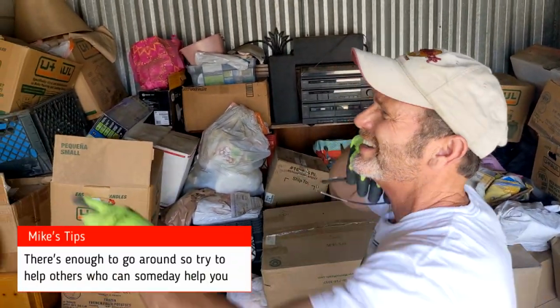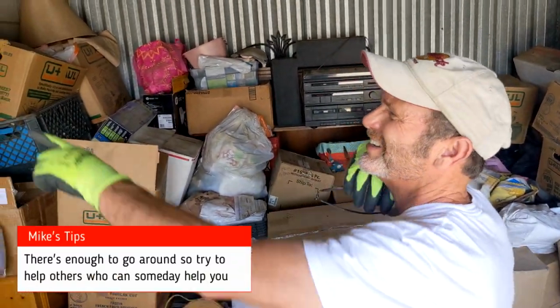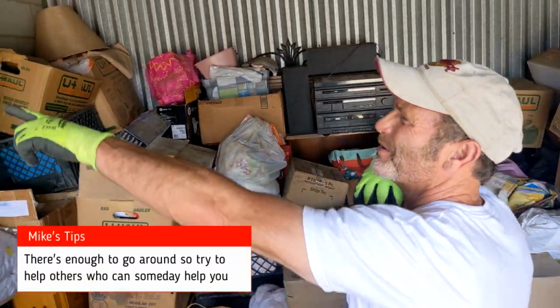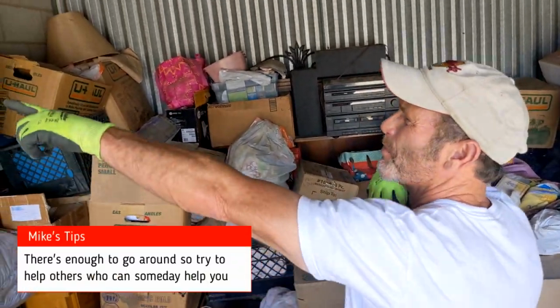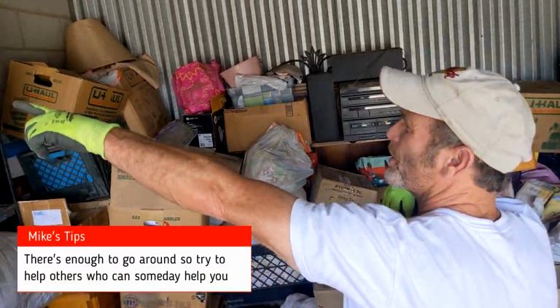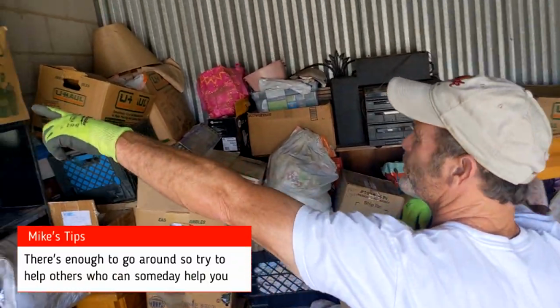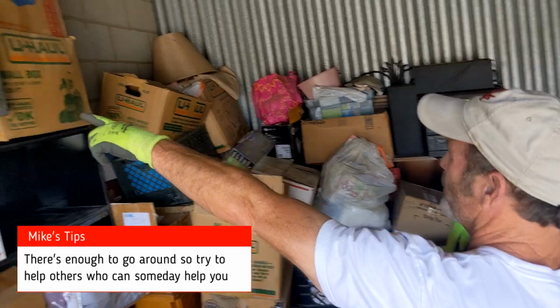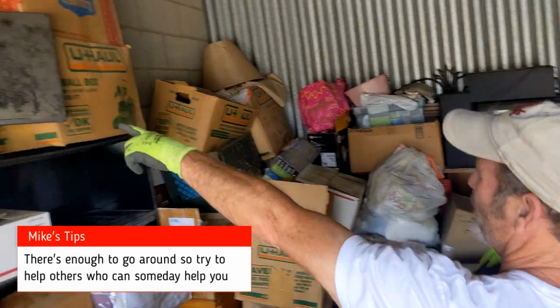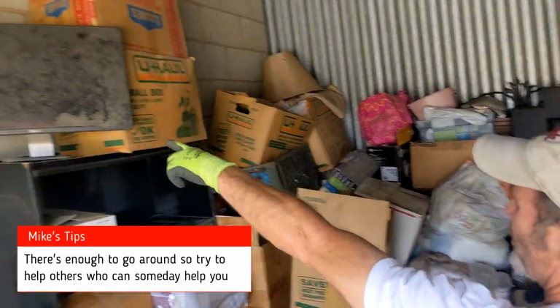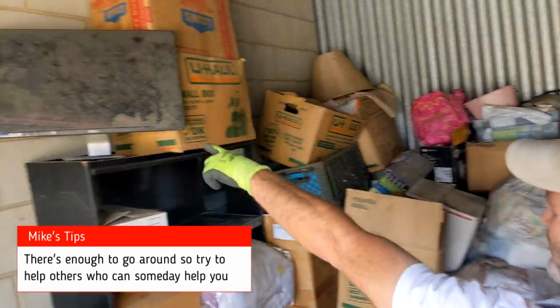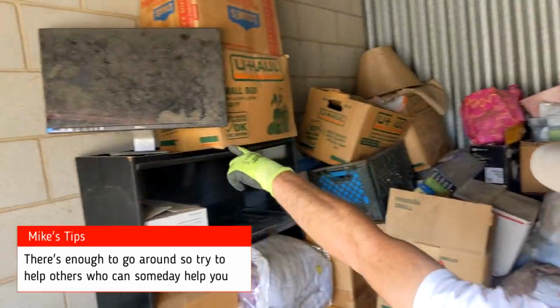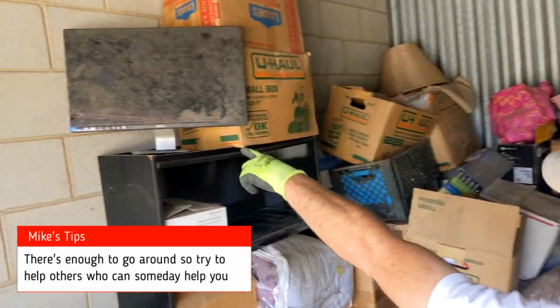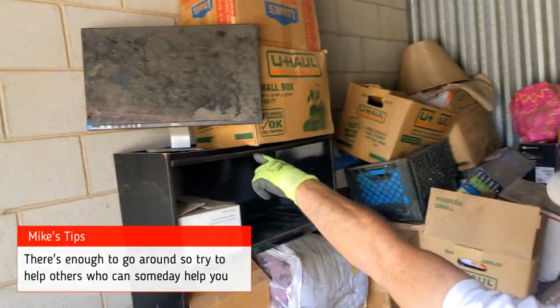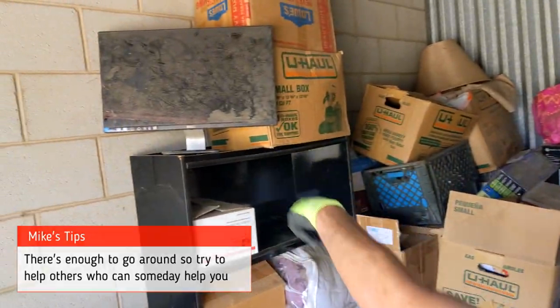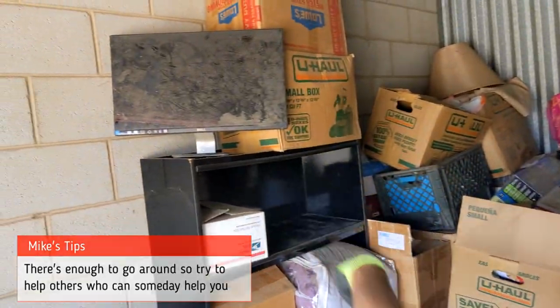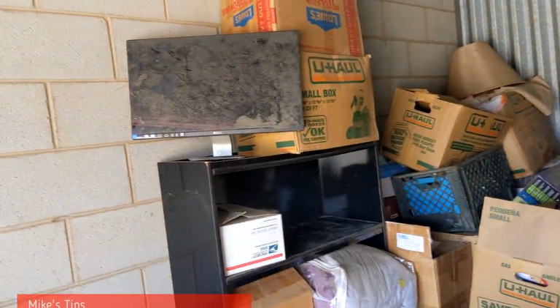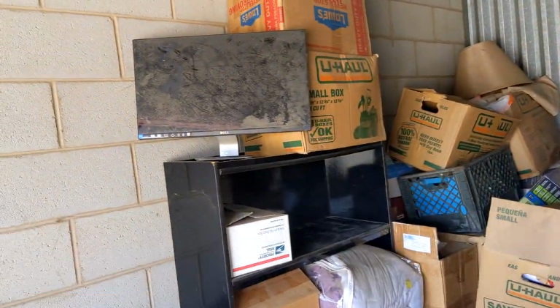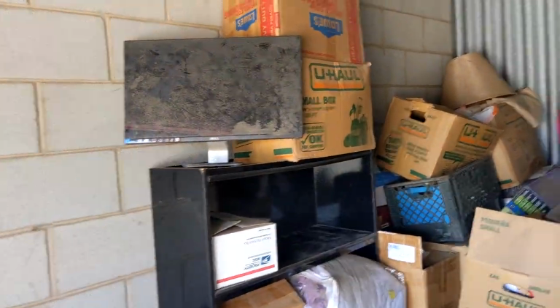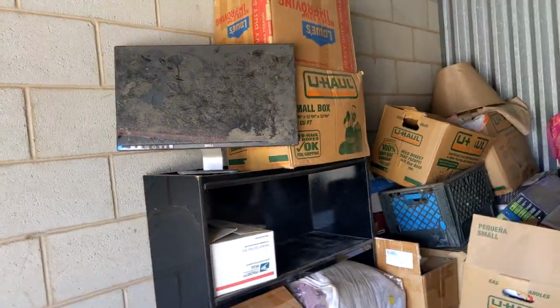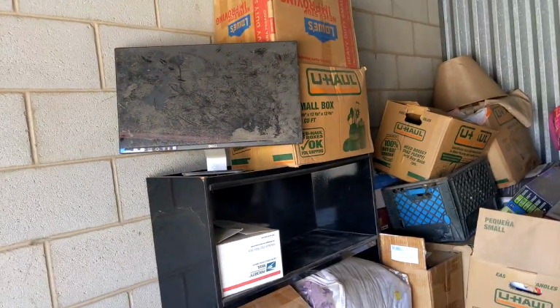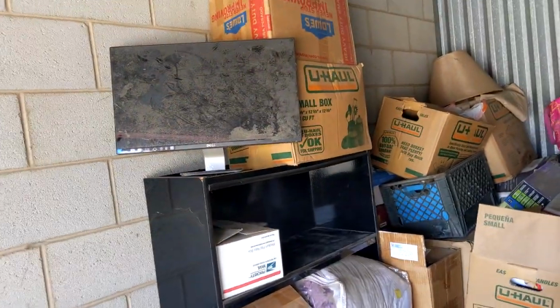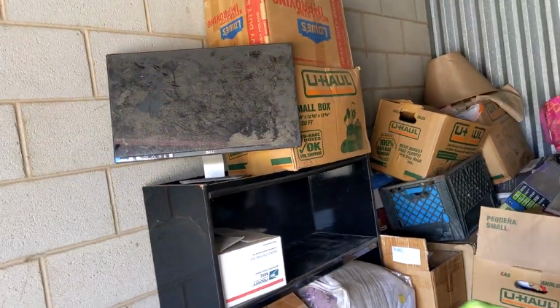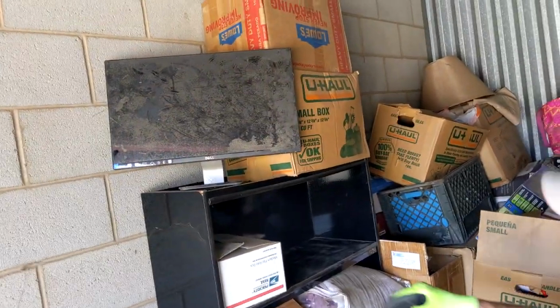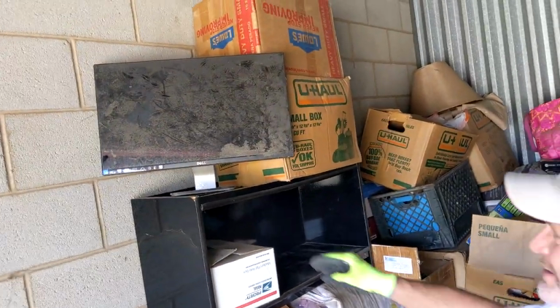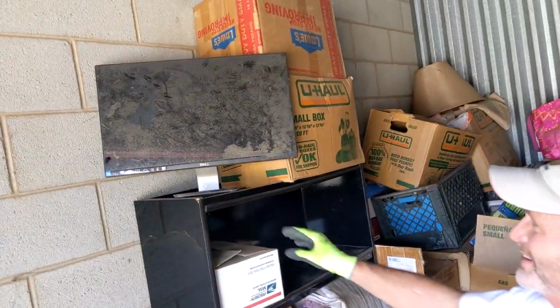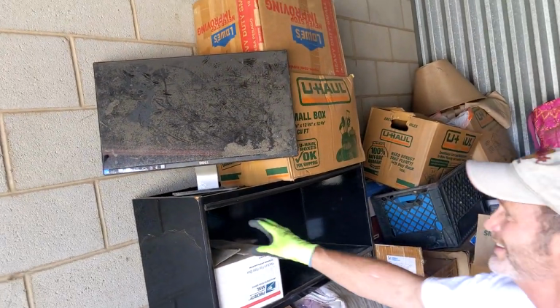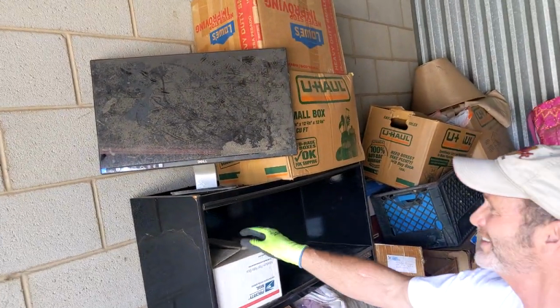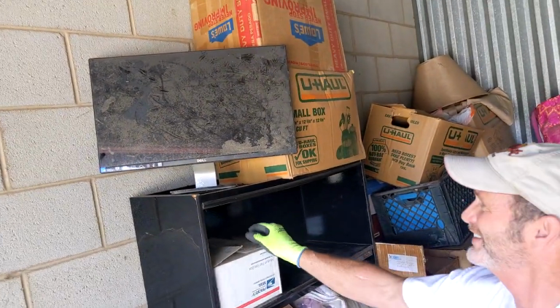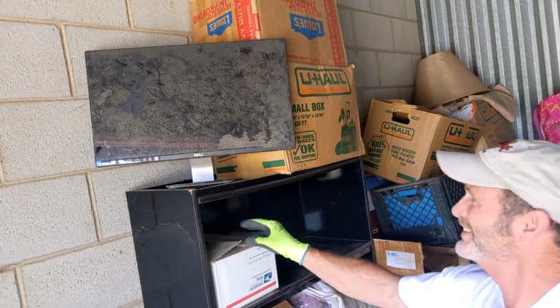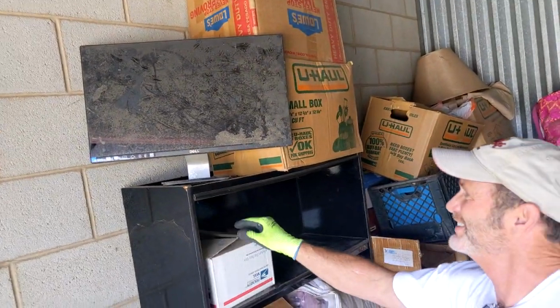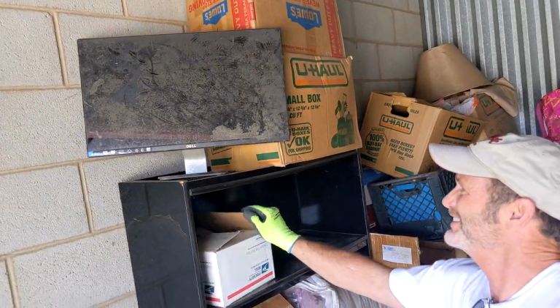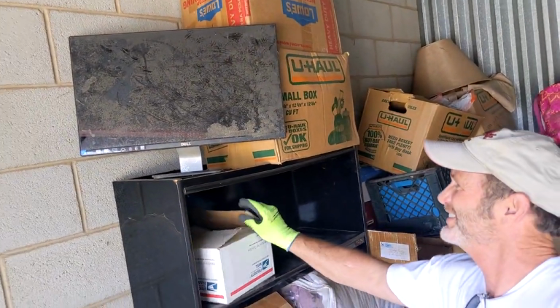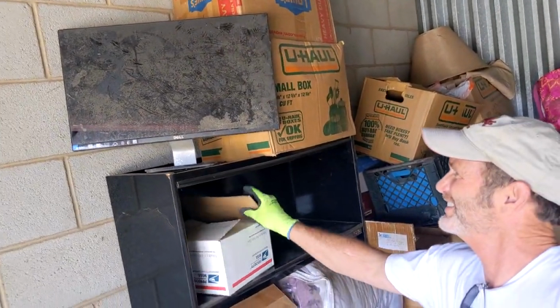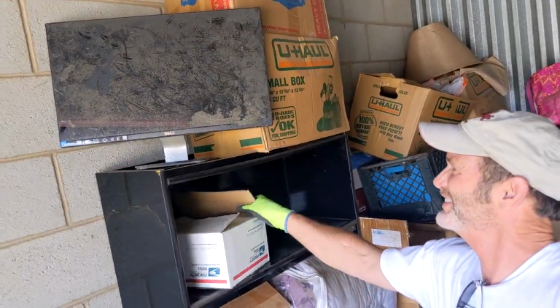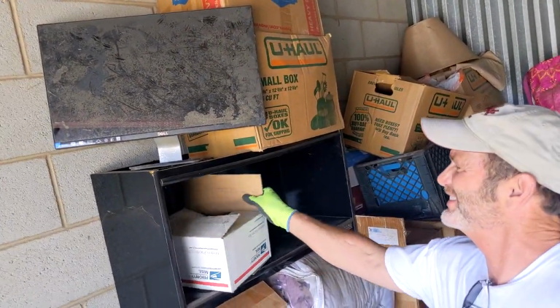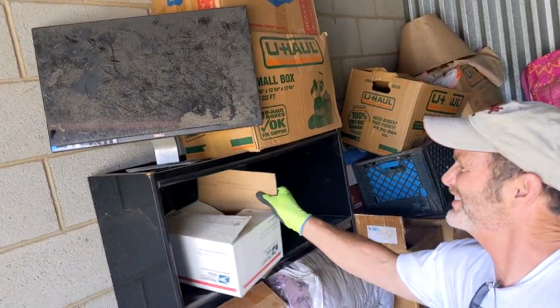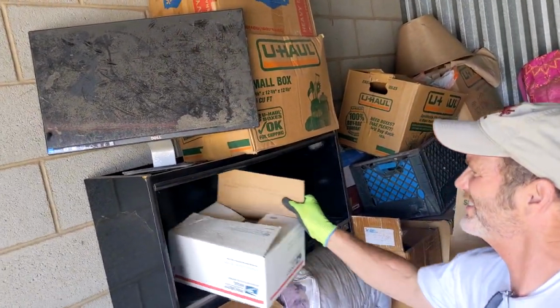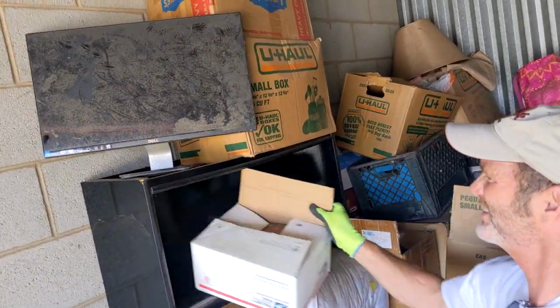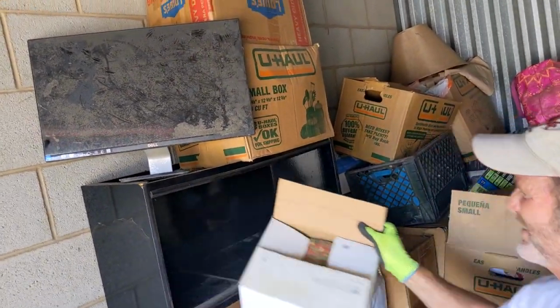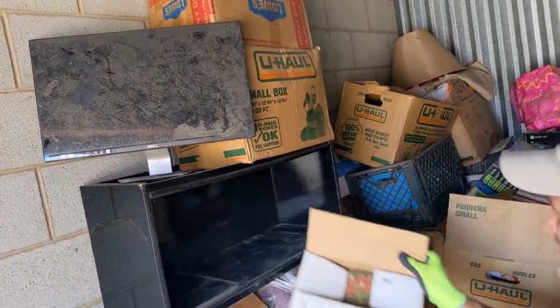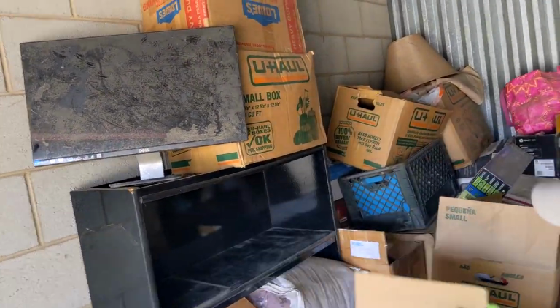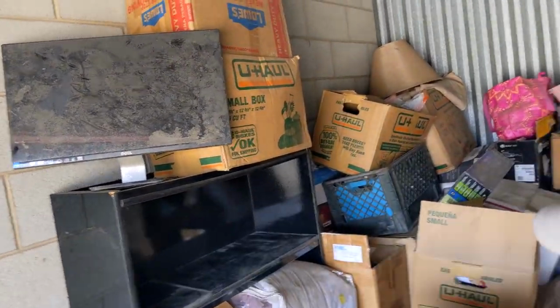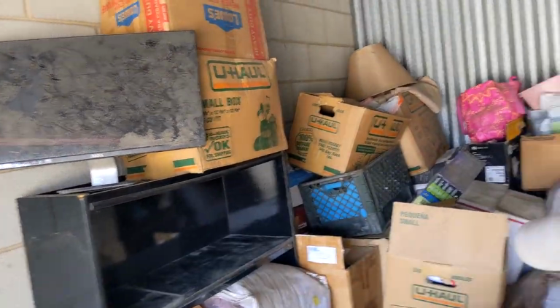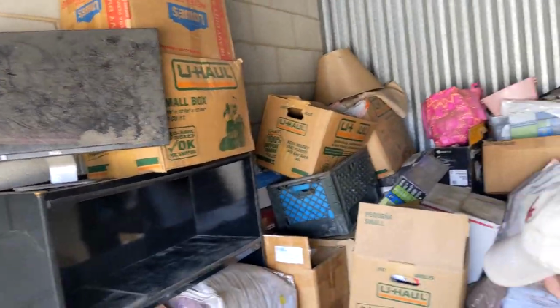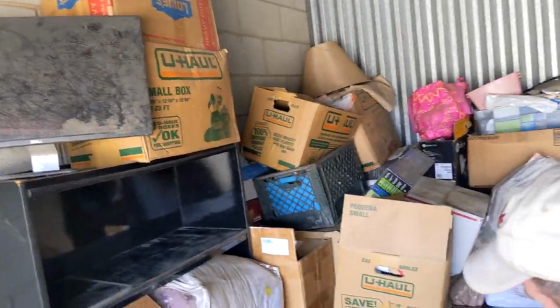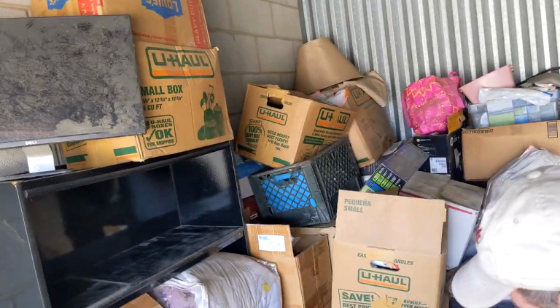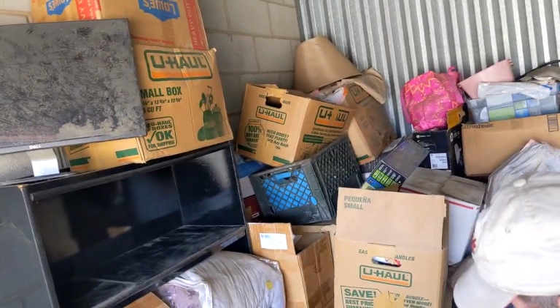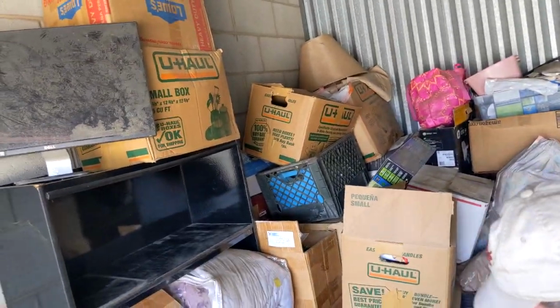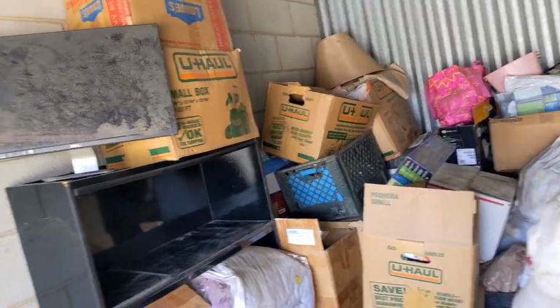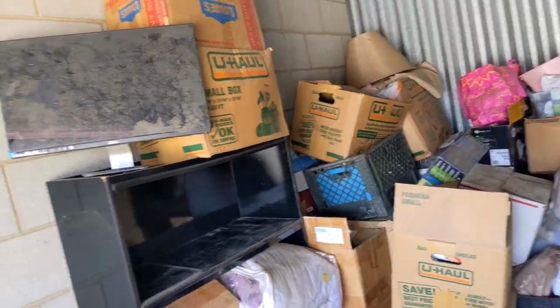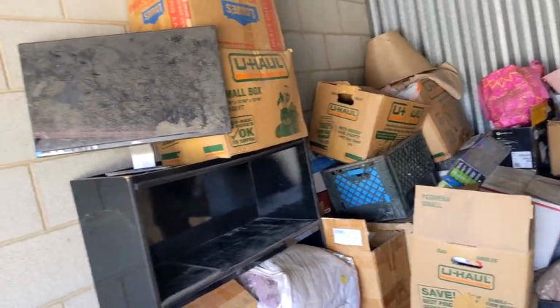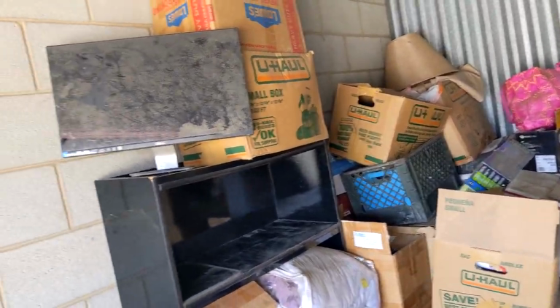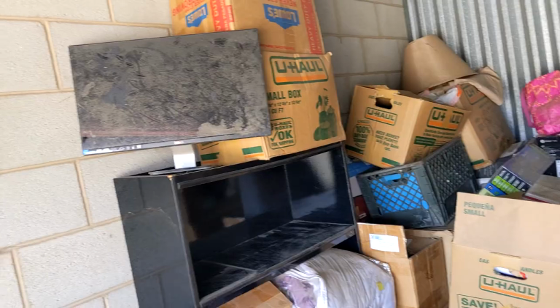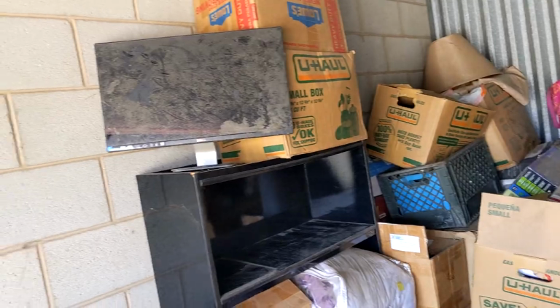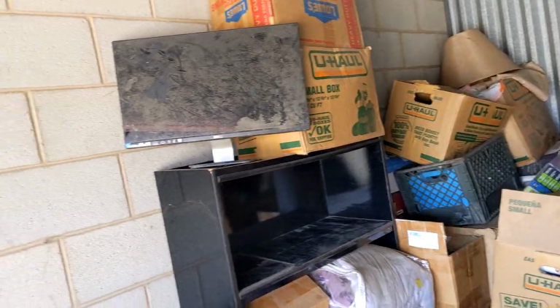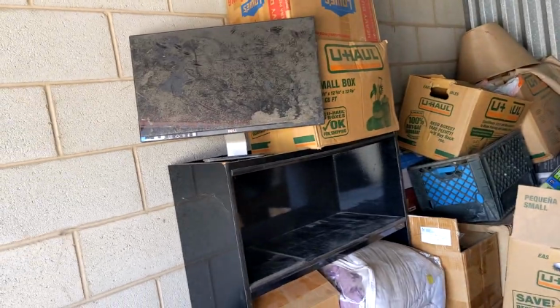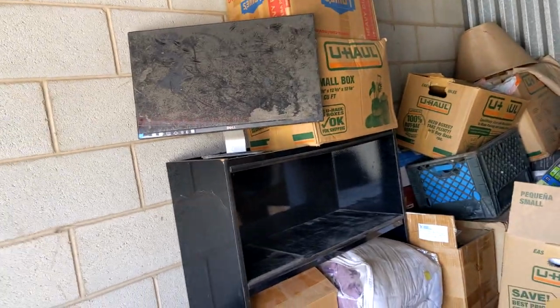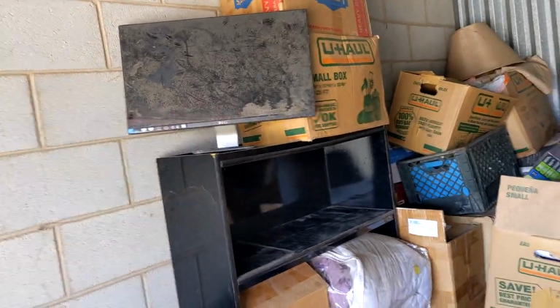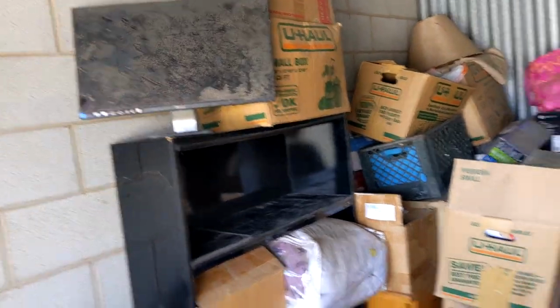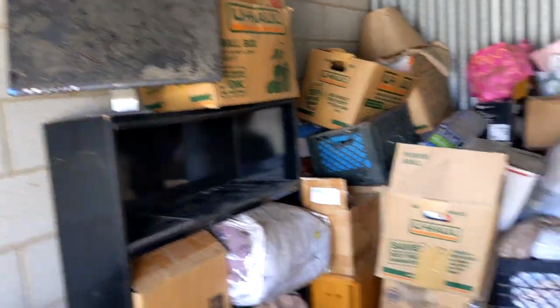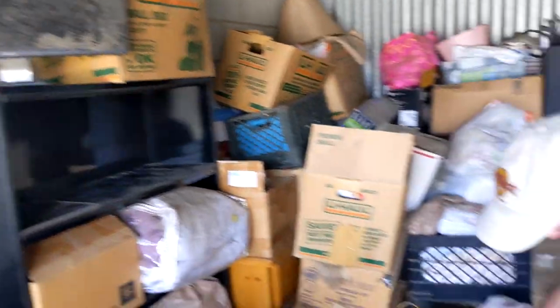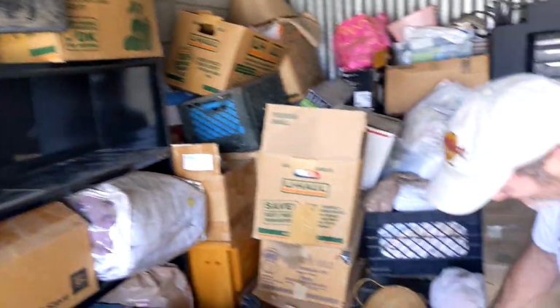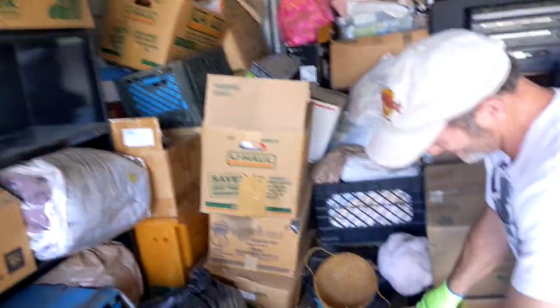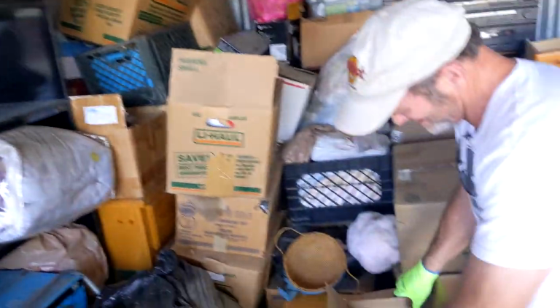Does that monitor work? Yeah, that's a good Dell — I mean it looks like it's seen some days but if I clean it up that might be good.